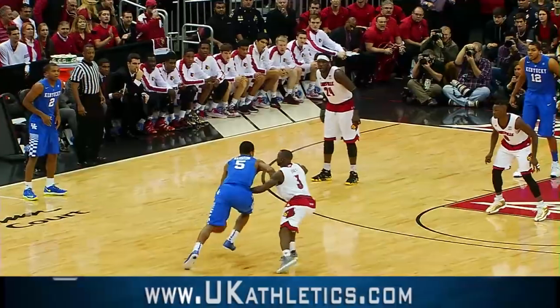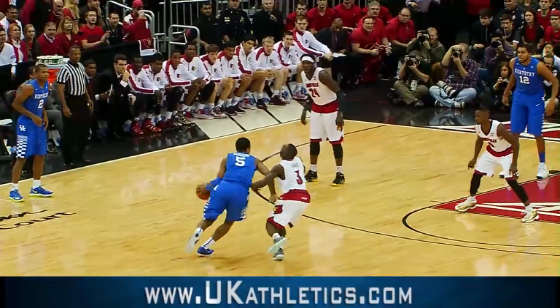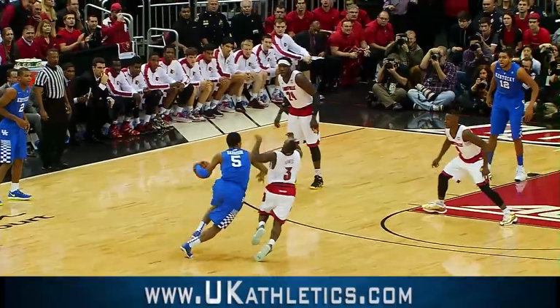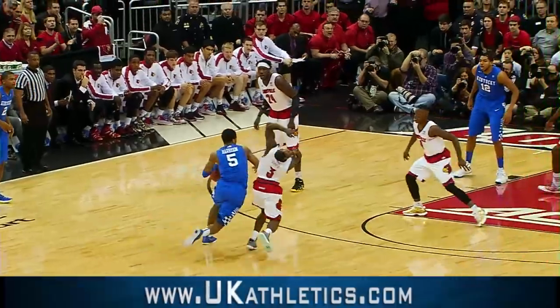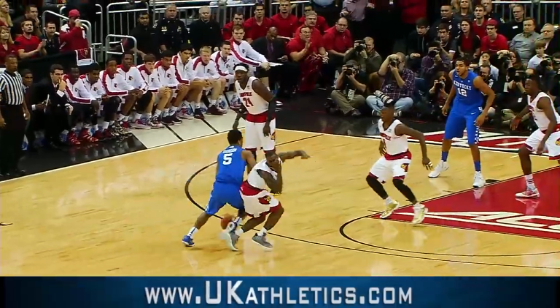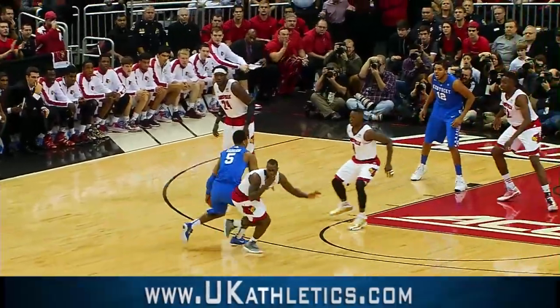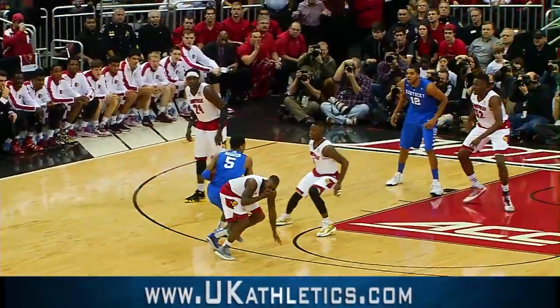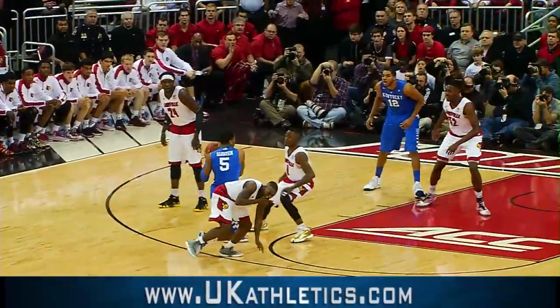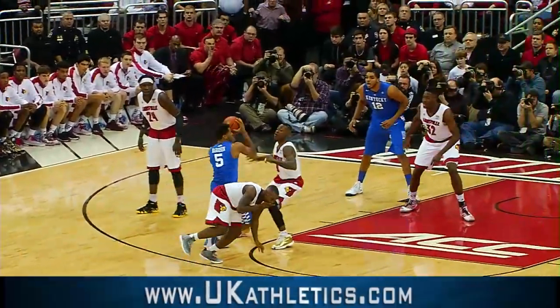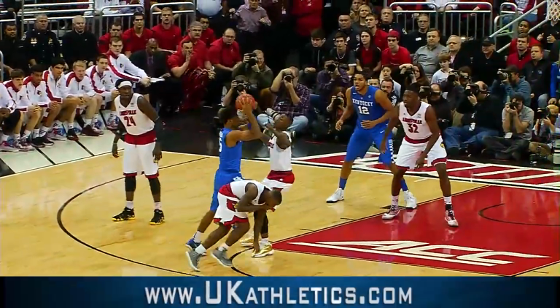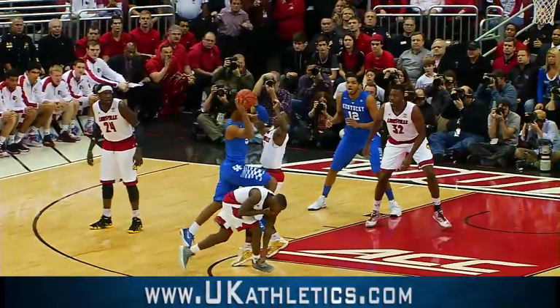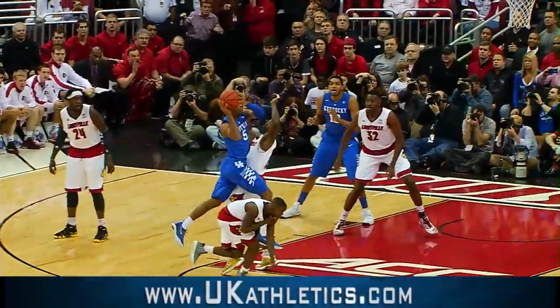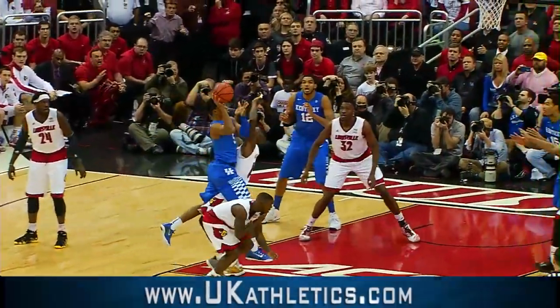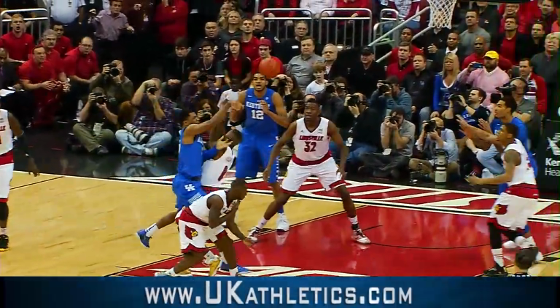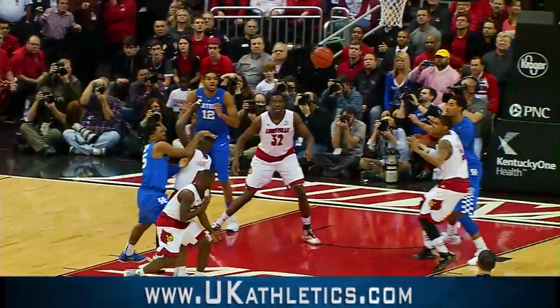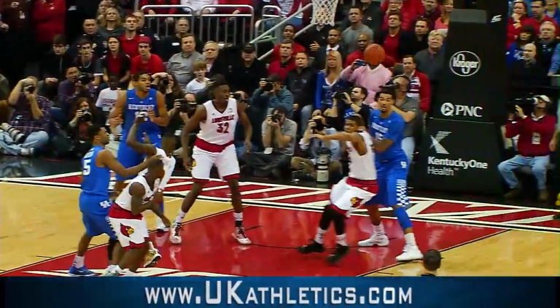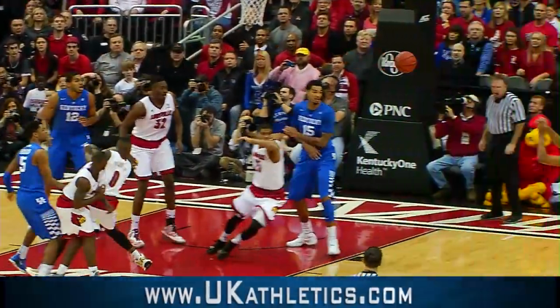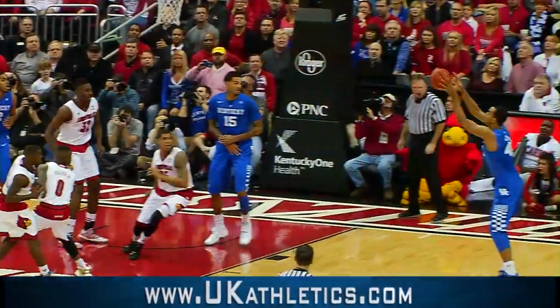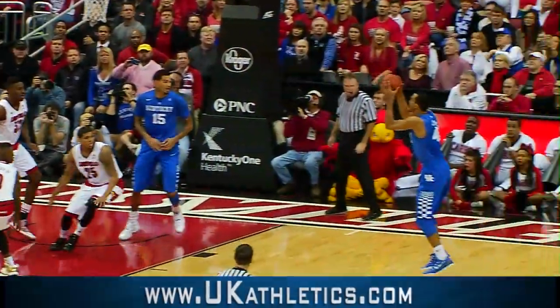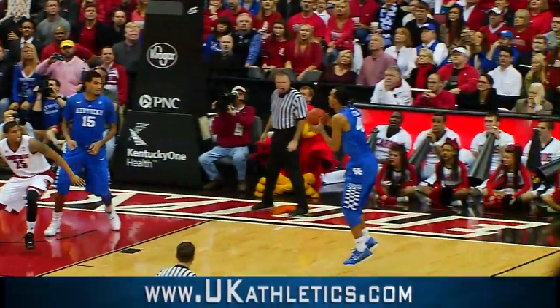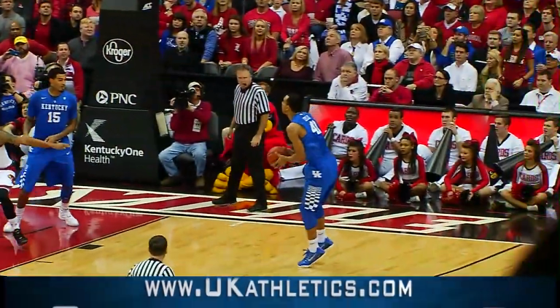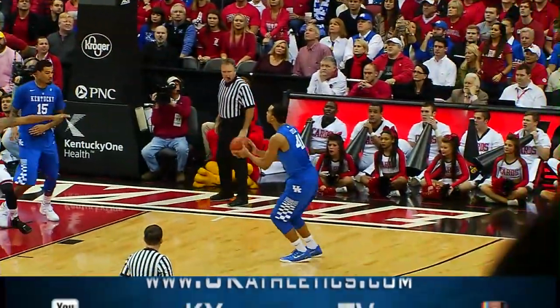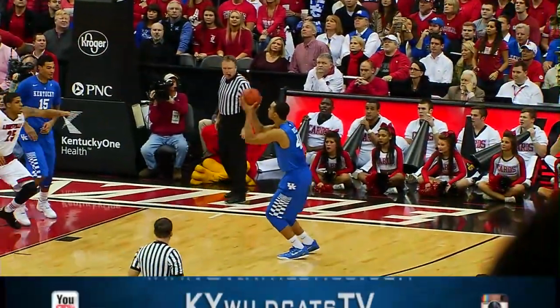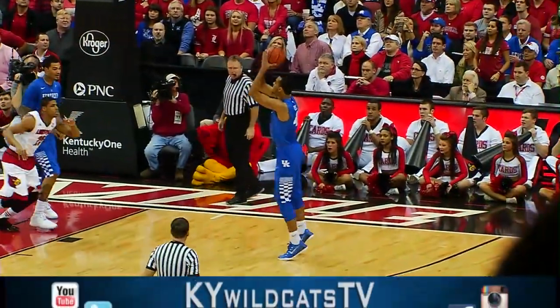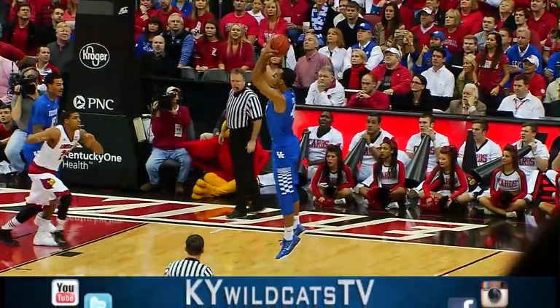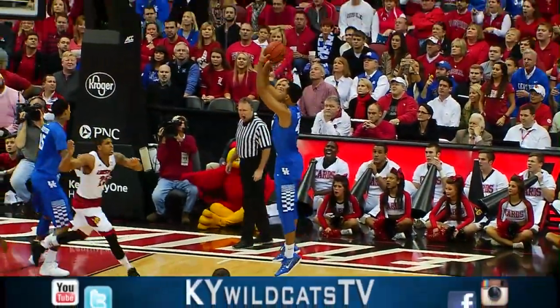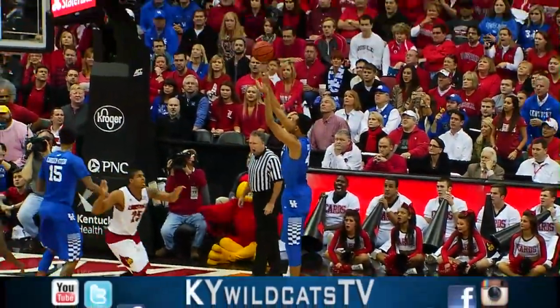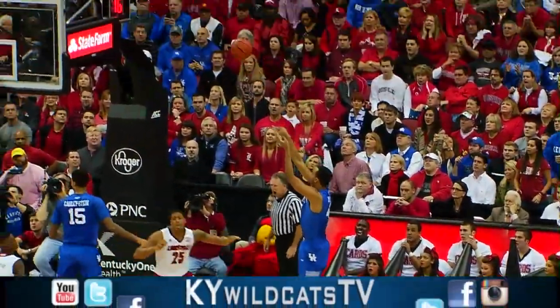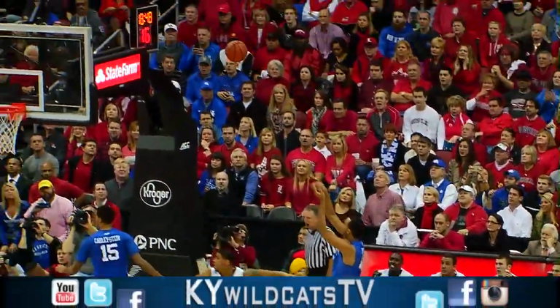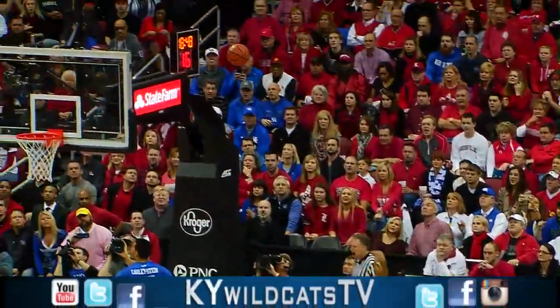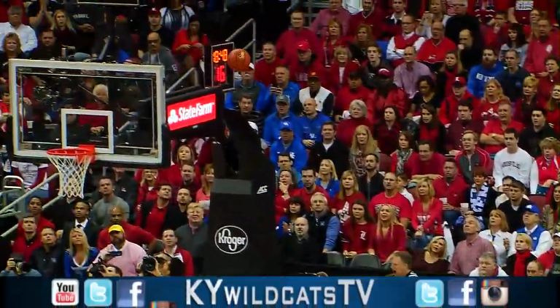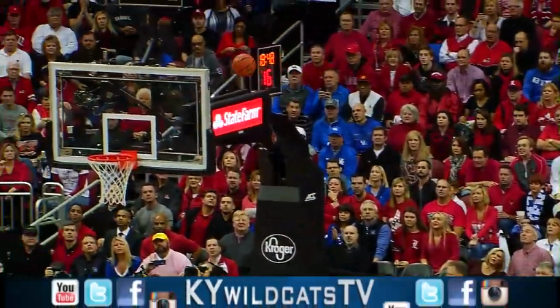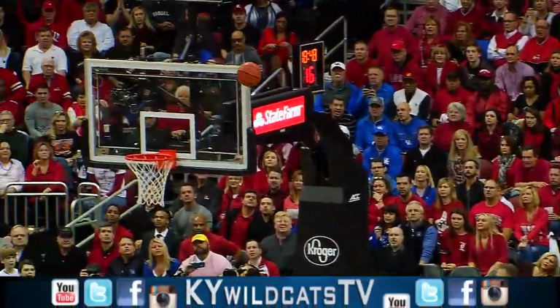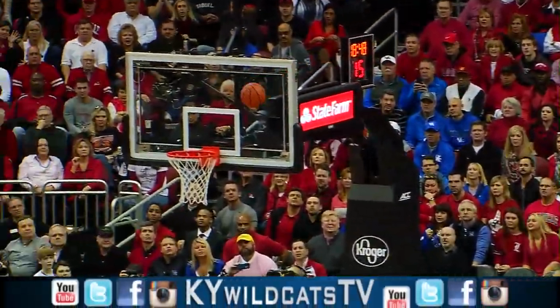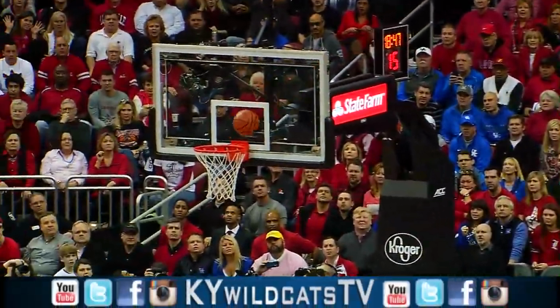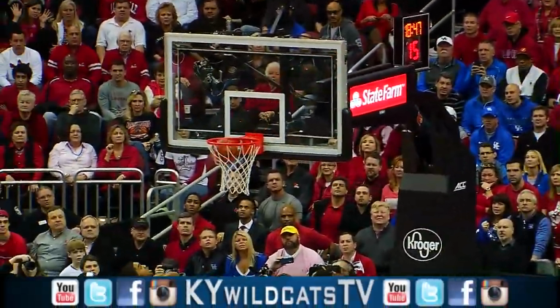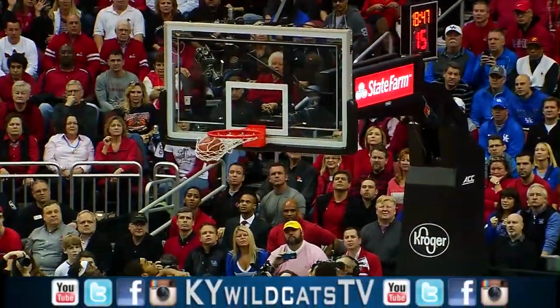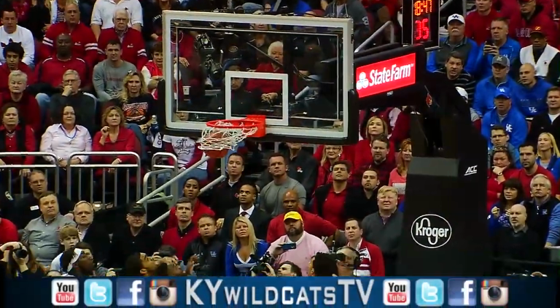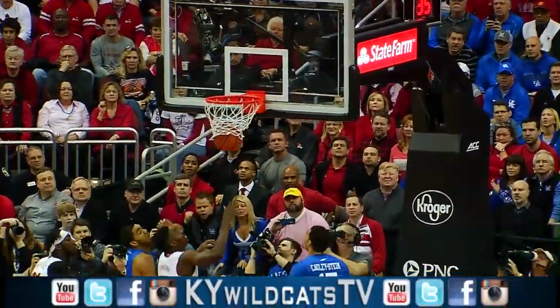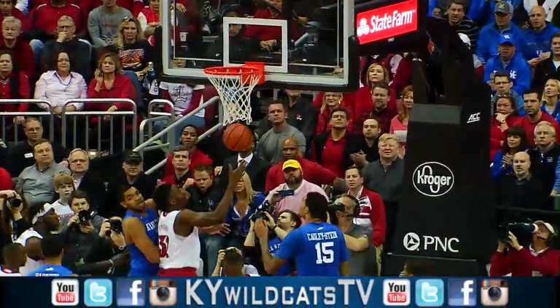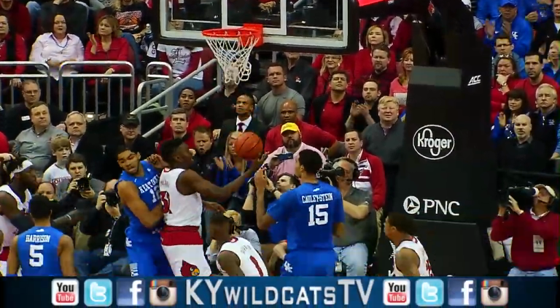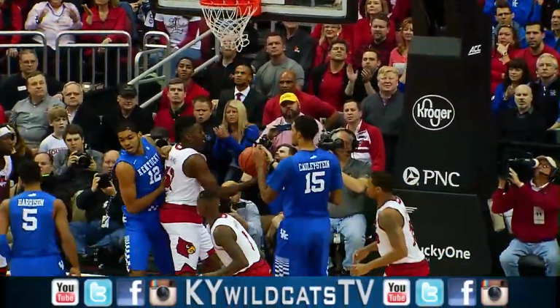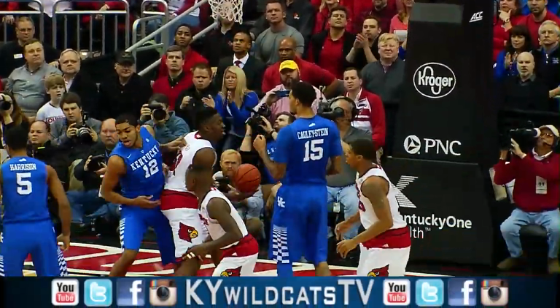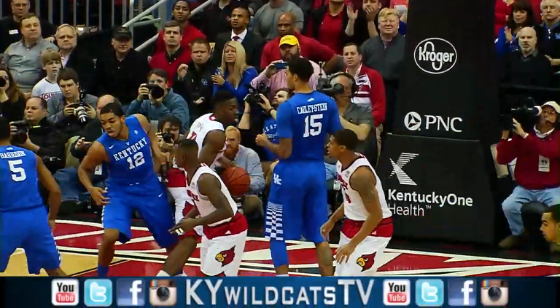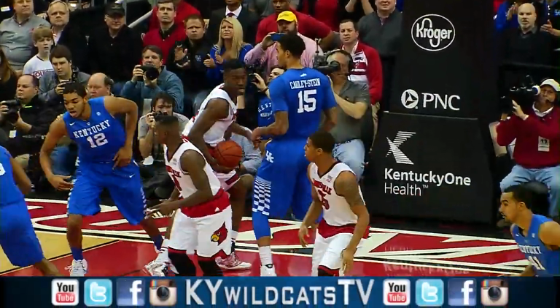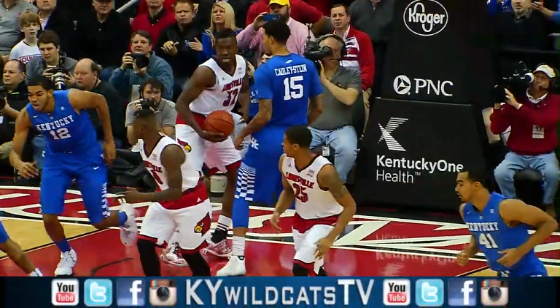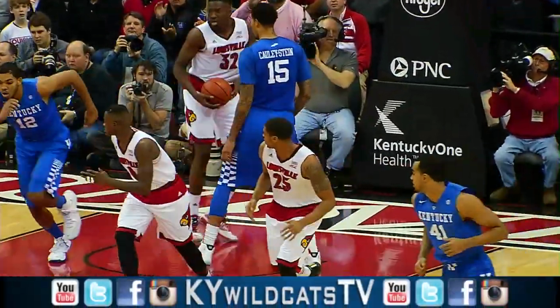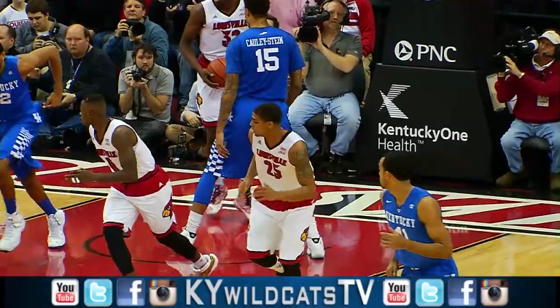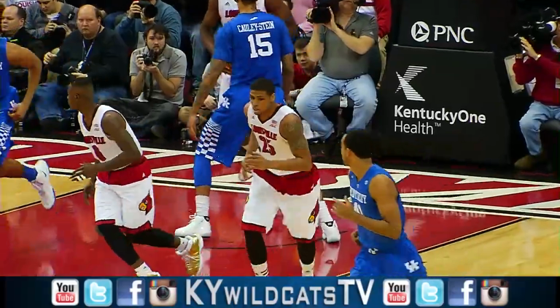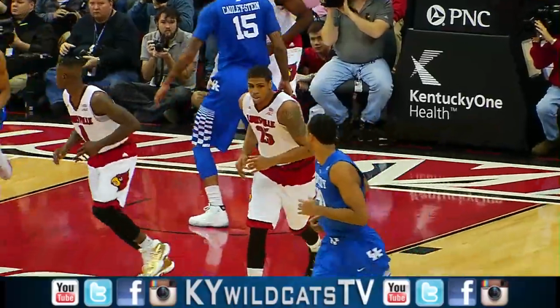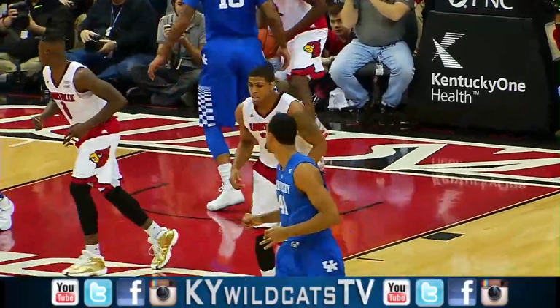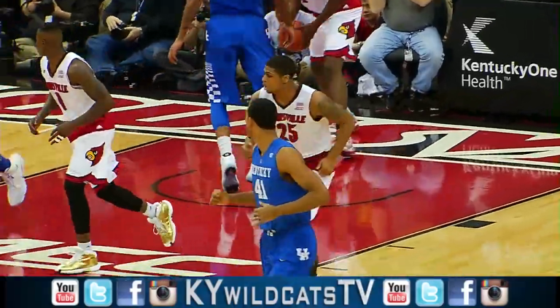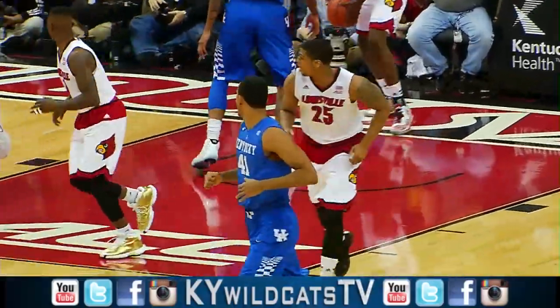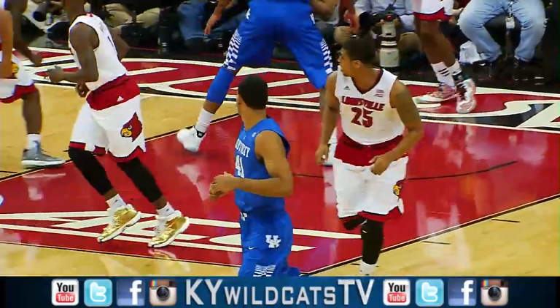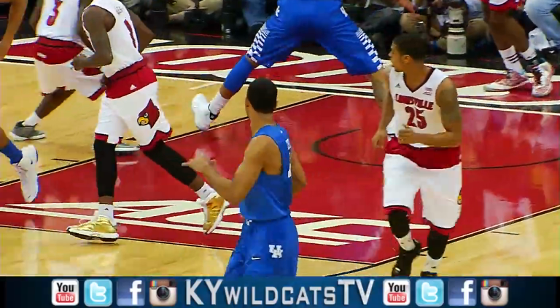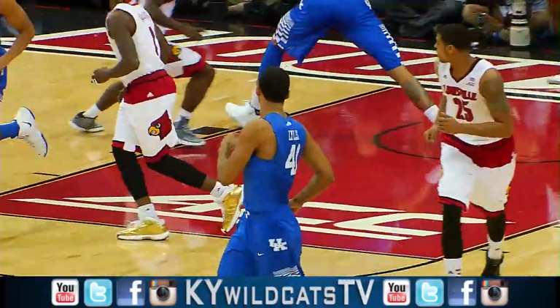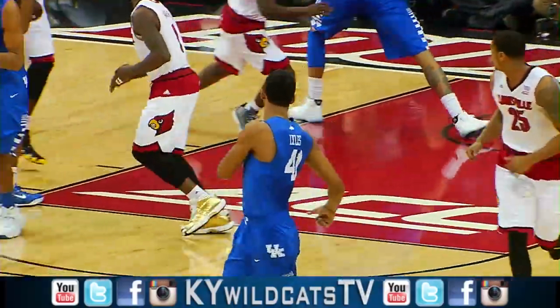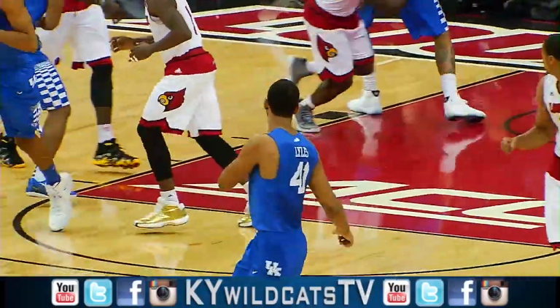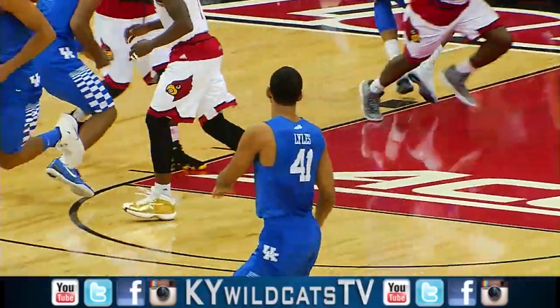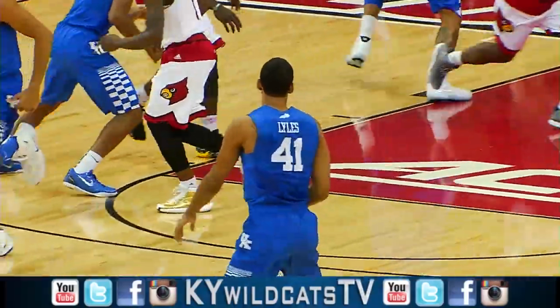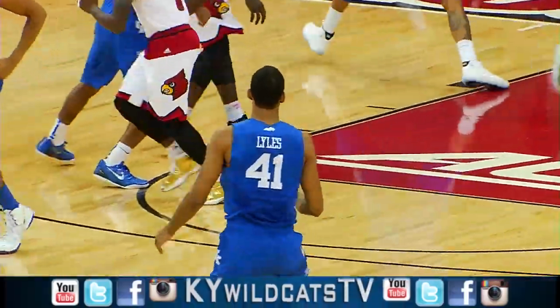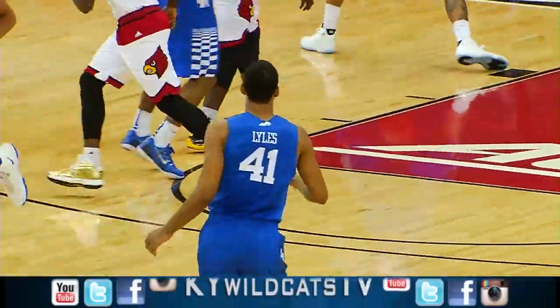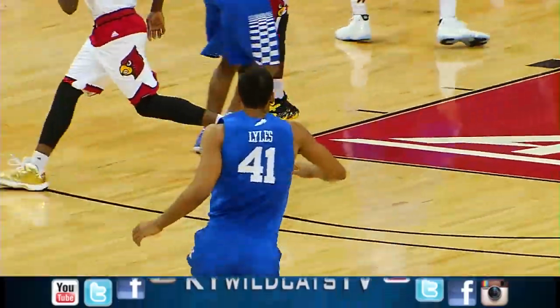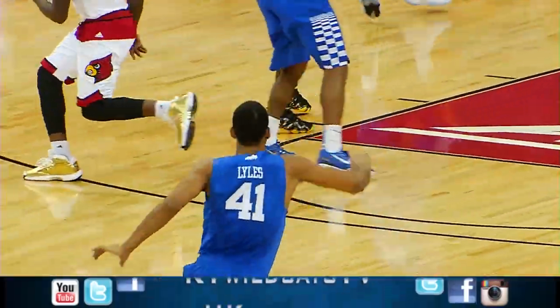Louisville slips back into his own. Andrew penetrates, kicks to Lyles — right baseline jumper. Good. Trey Lyles puts Kentucky back in front.